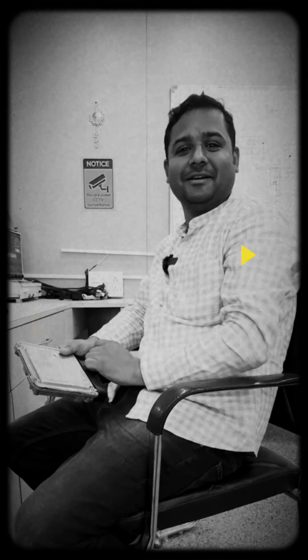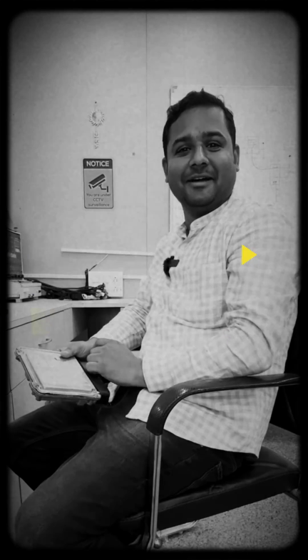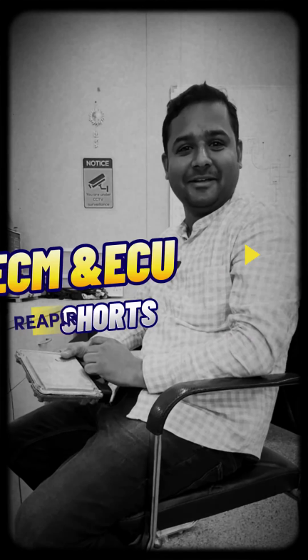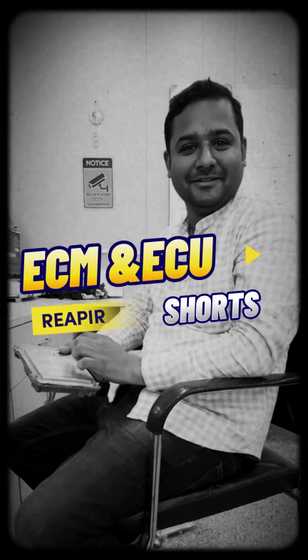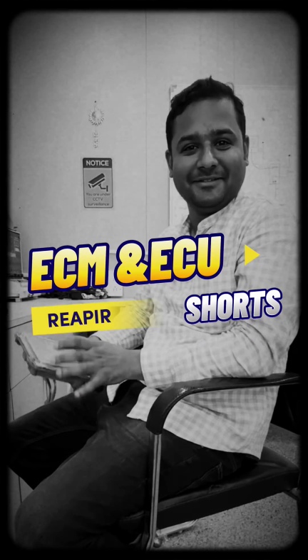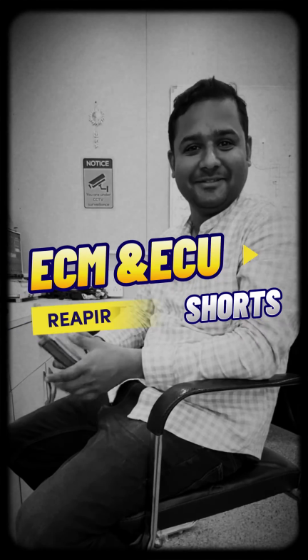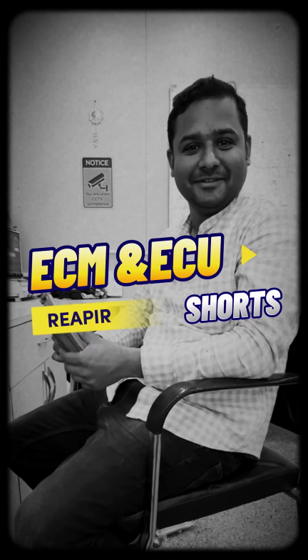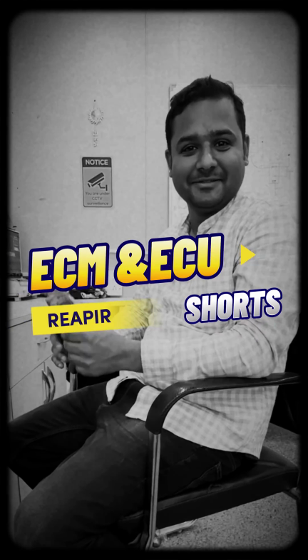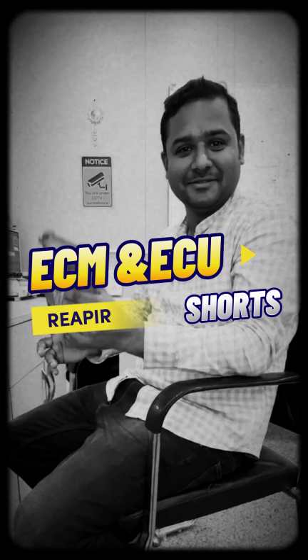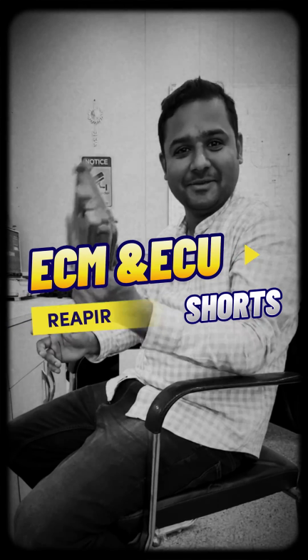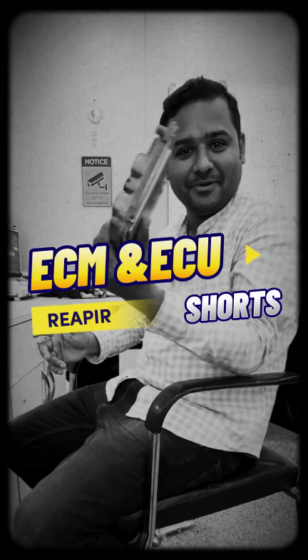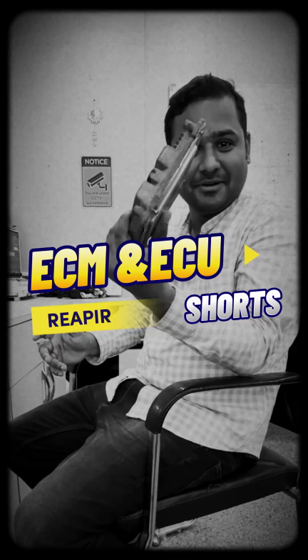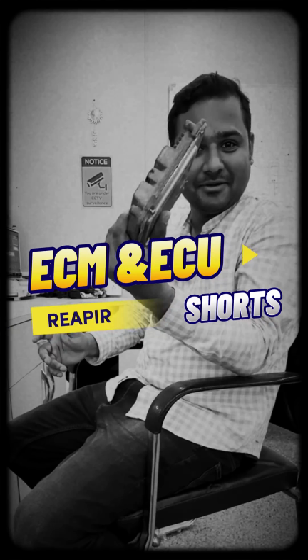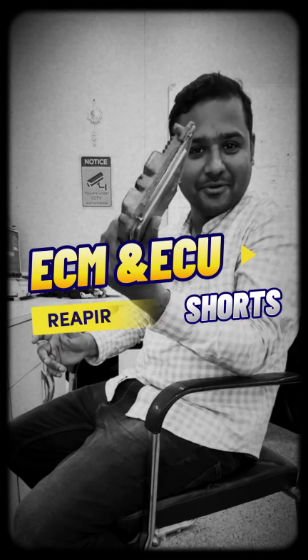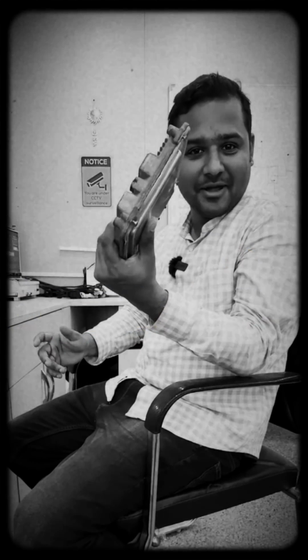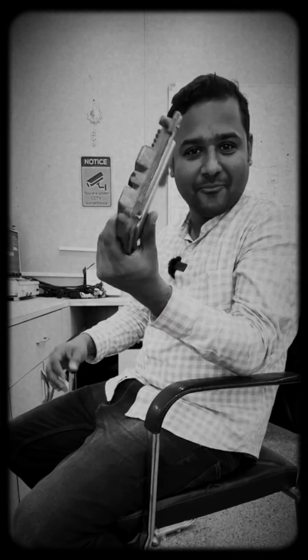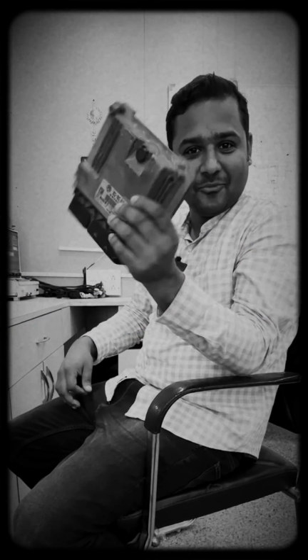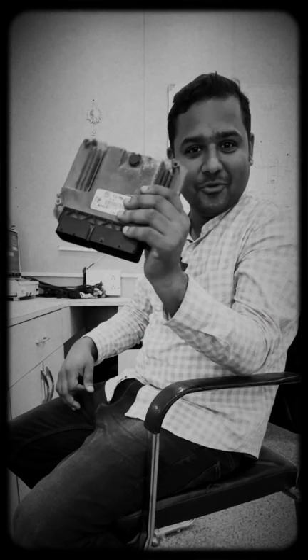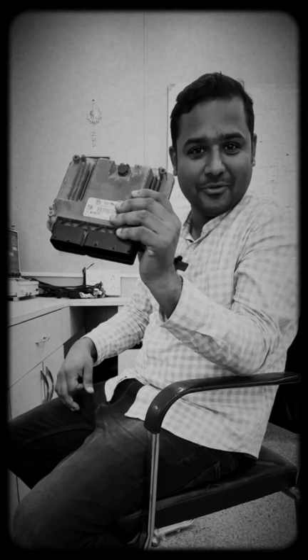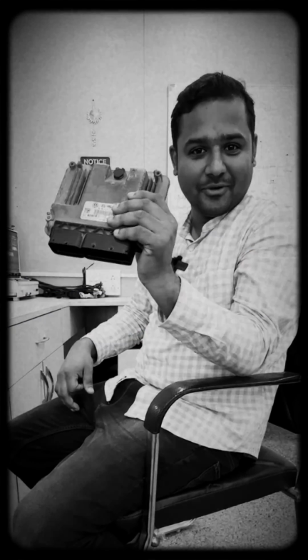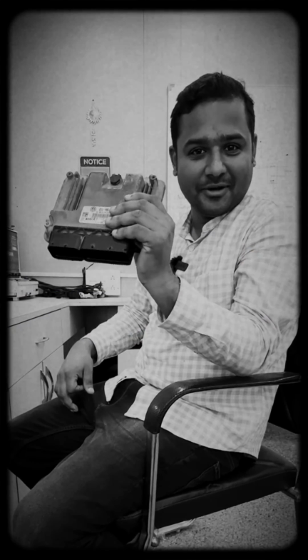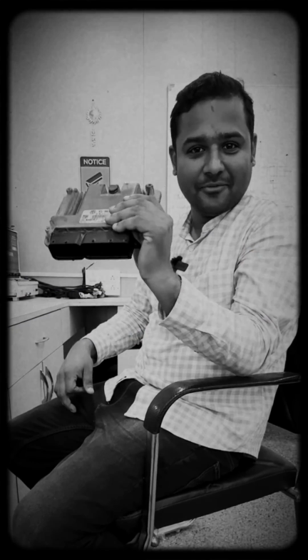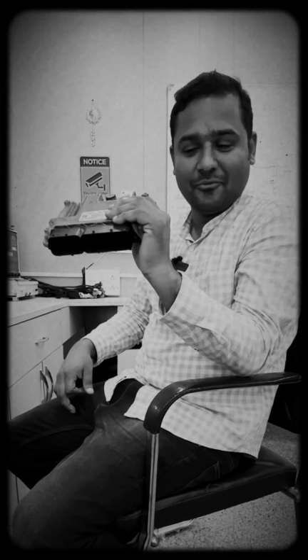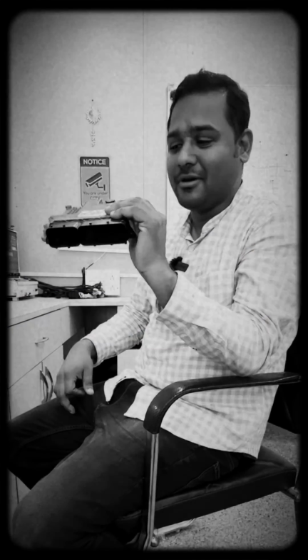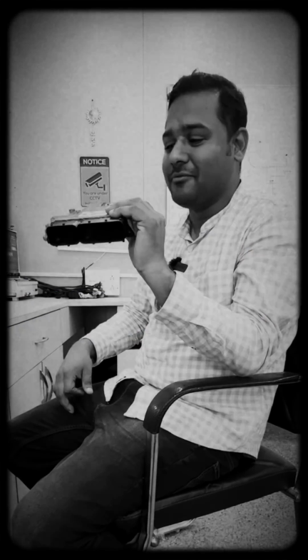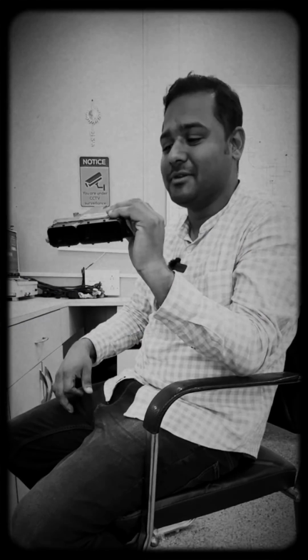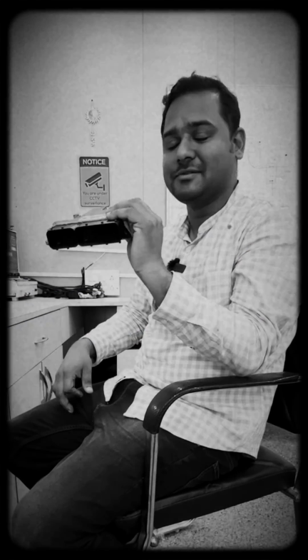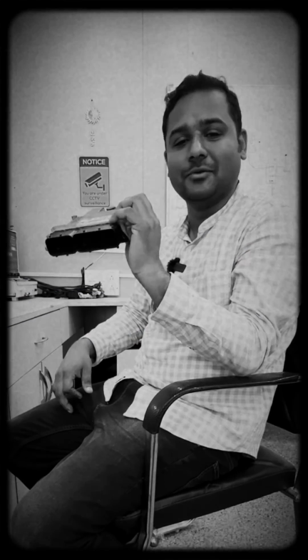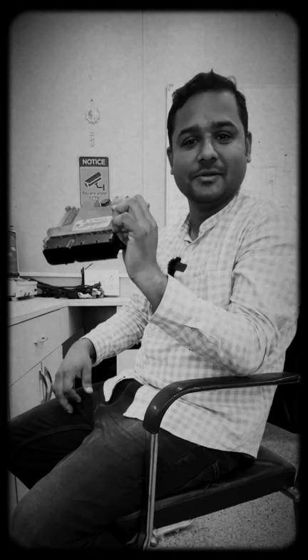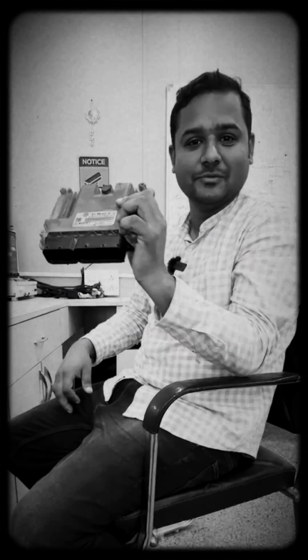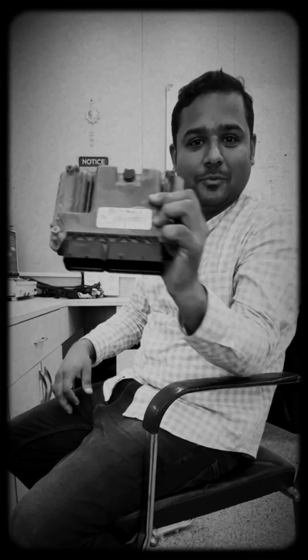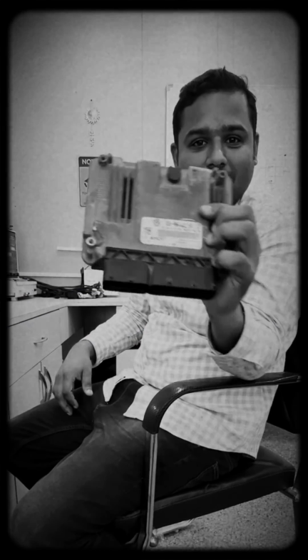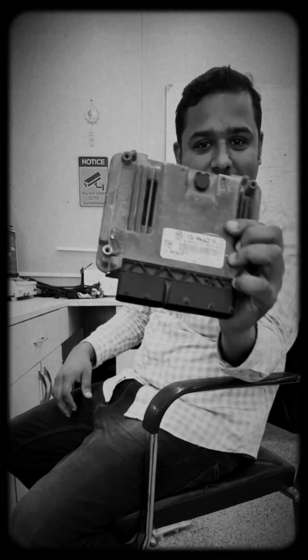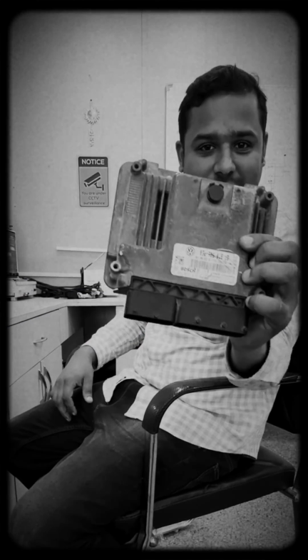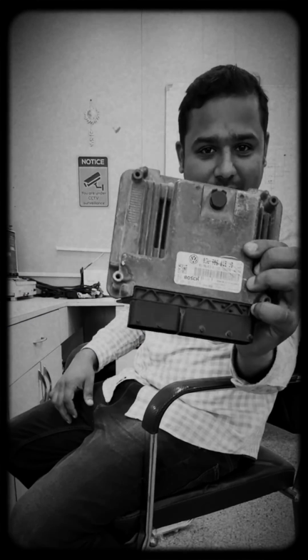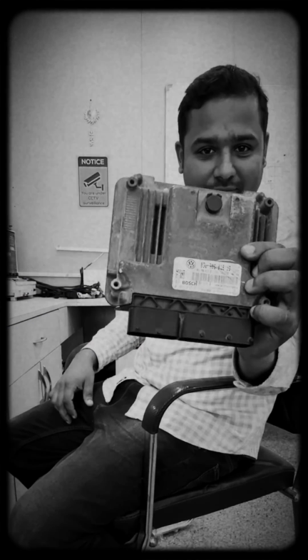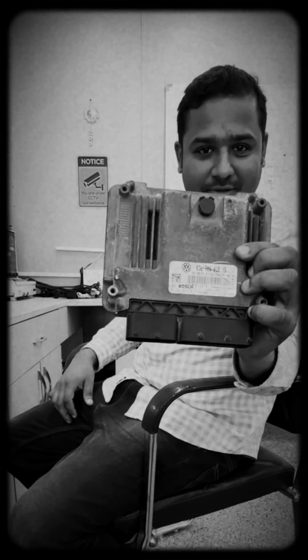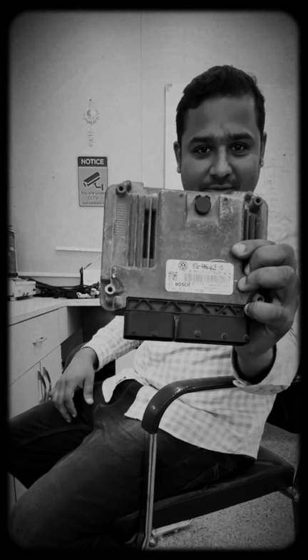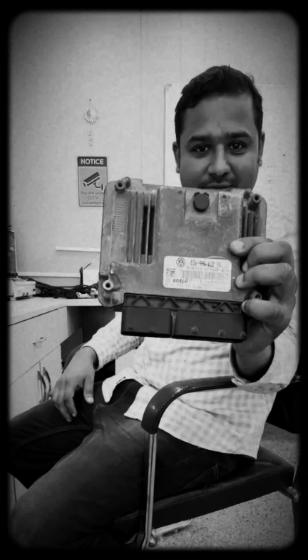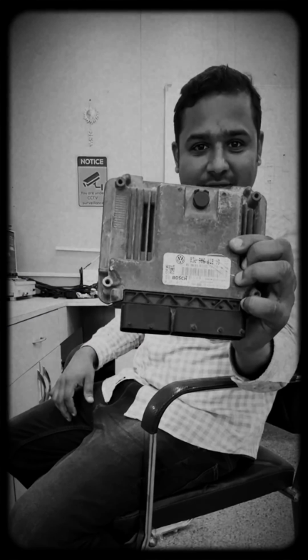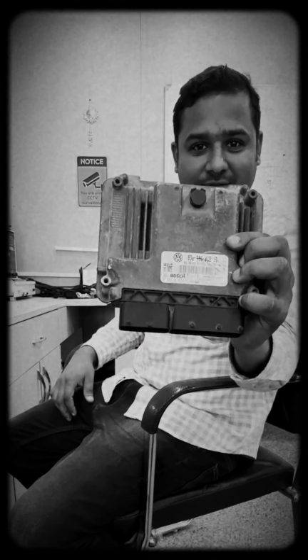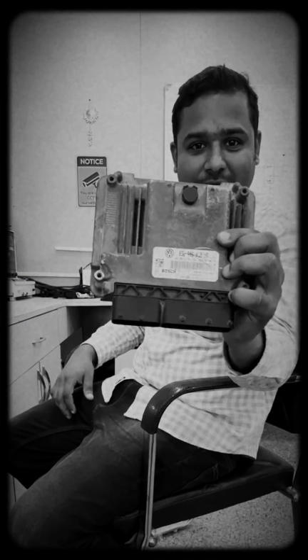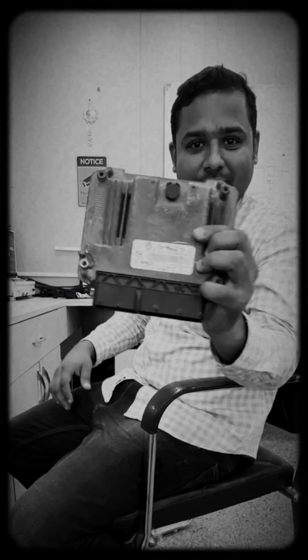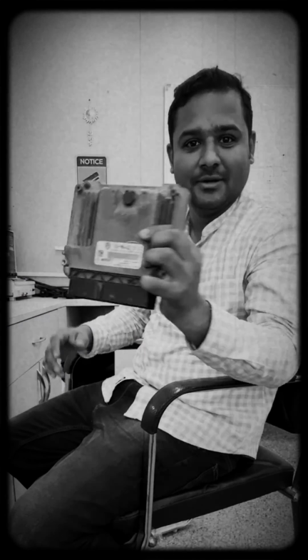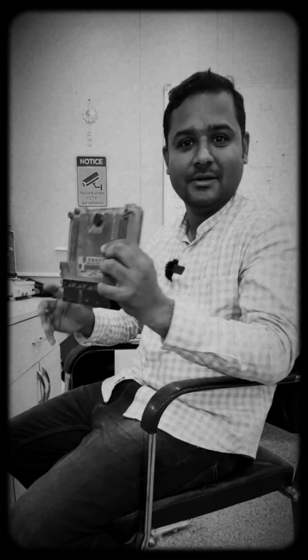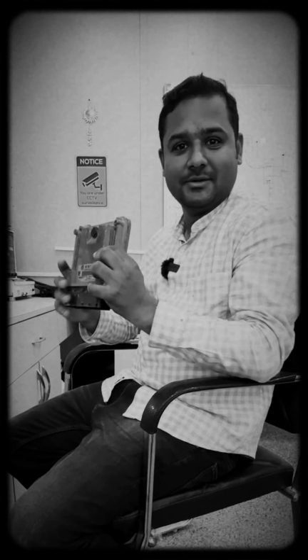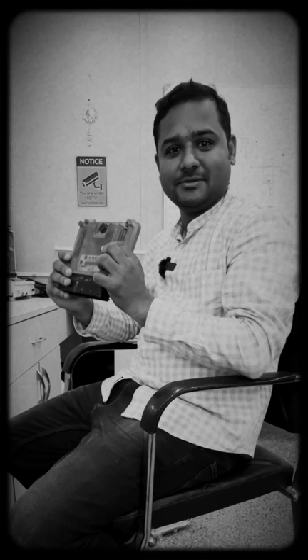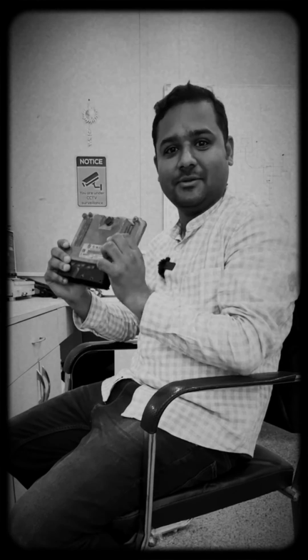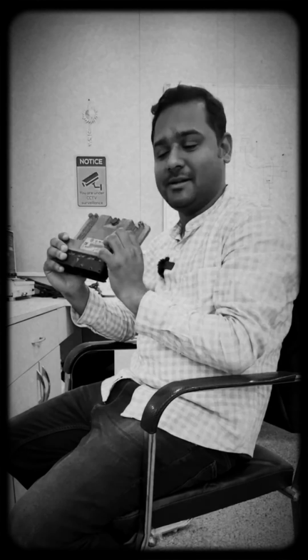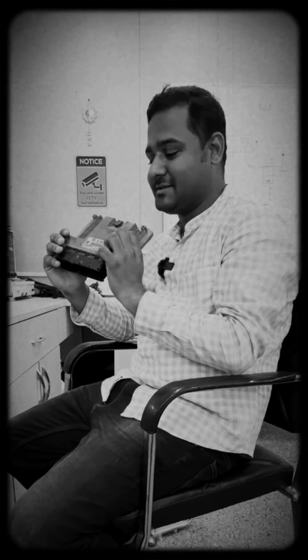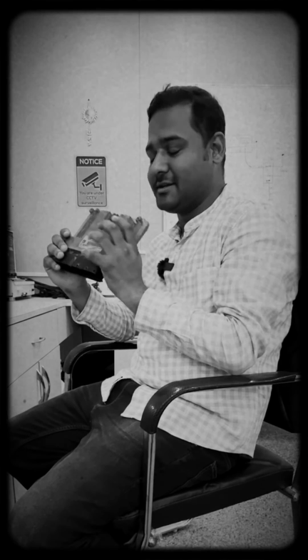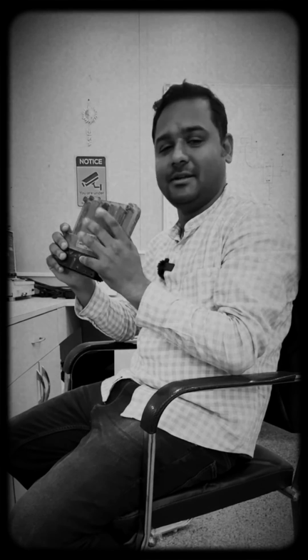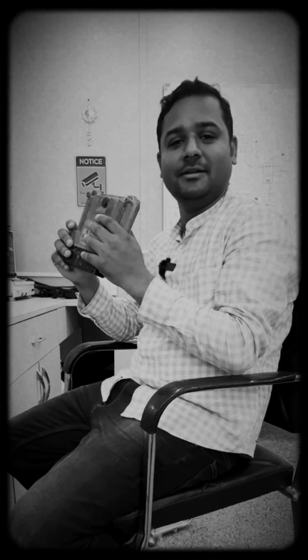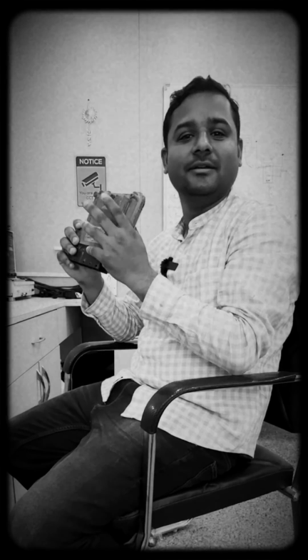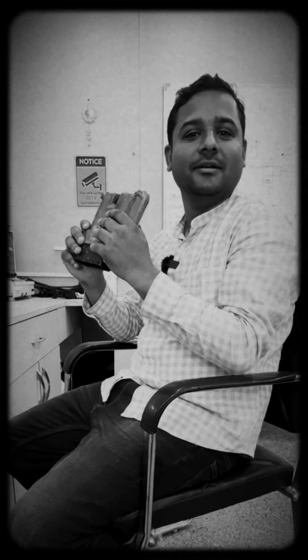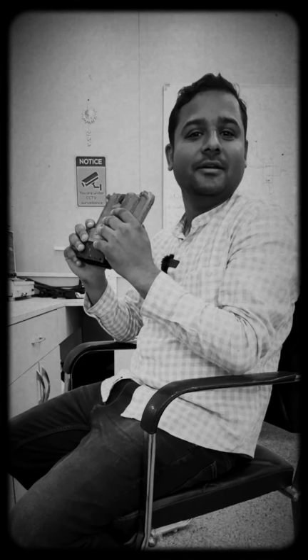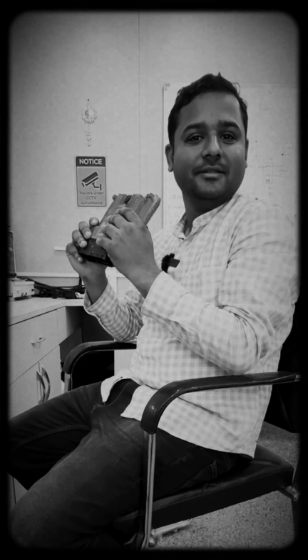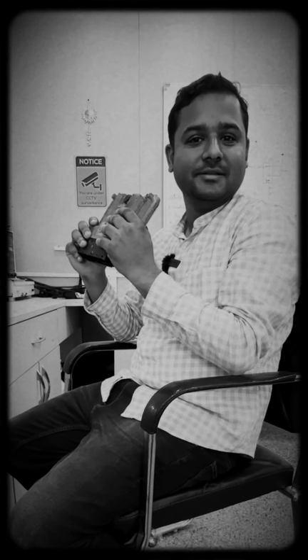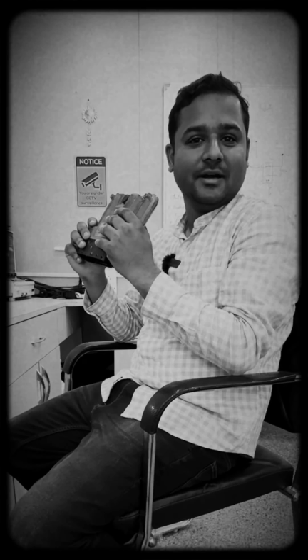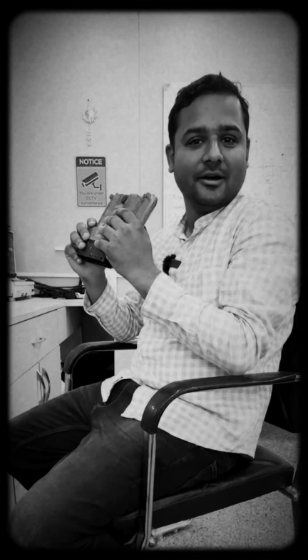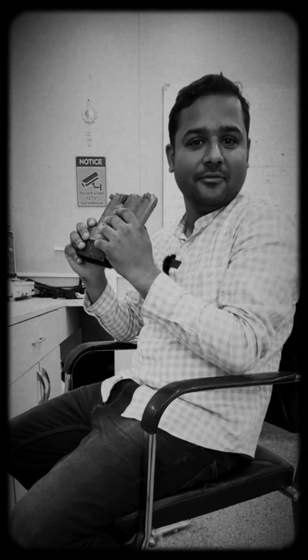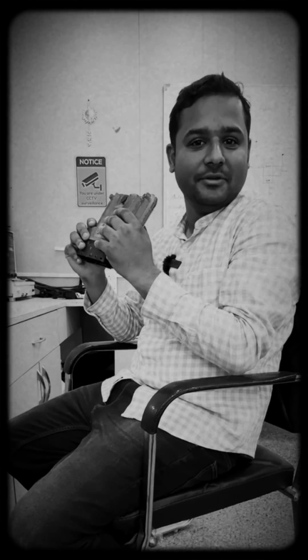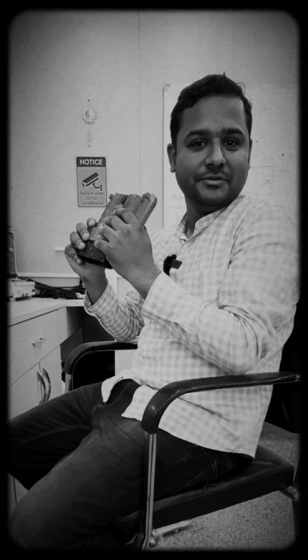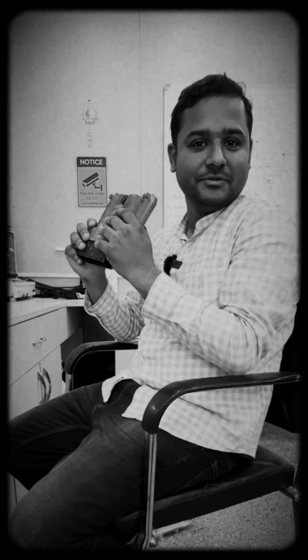Hi, this is Deepak. Today I'm going to attend one with the Skoda Super VCU. This is the issue, so let's try this hardware issue.